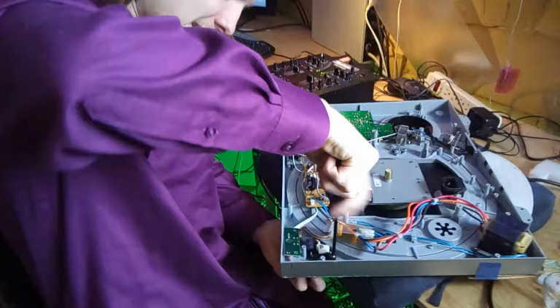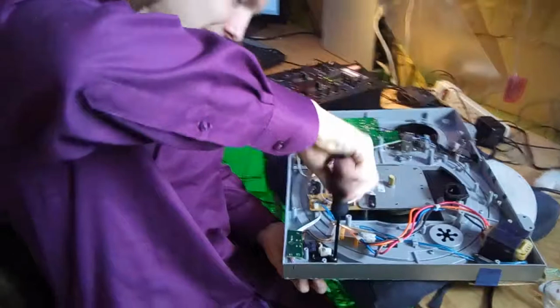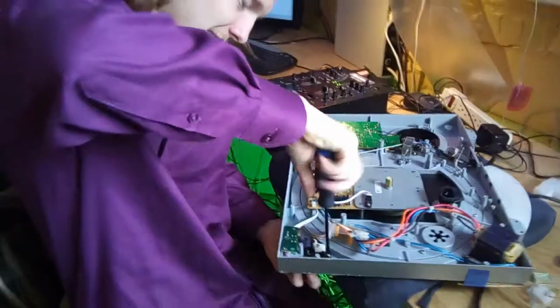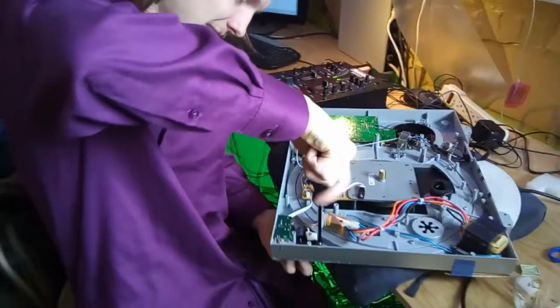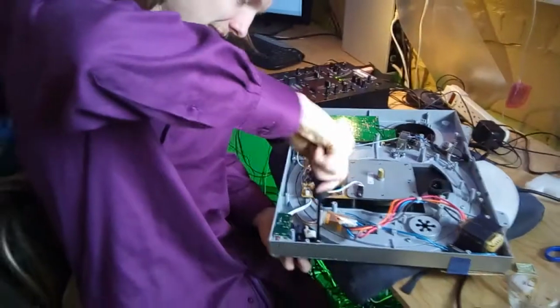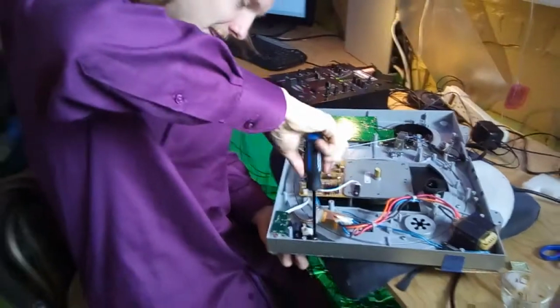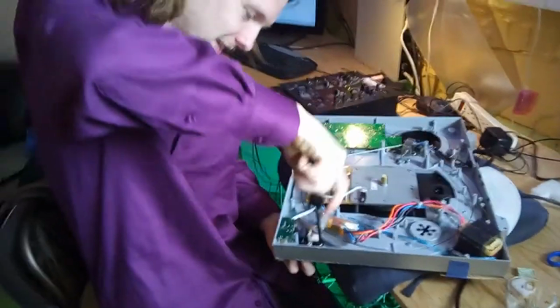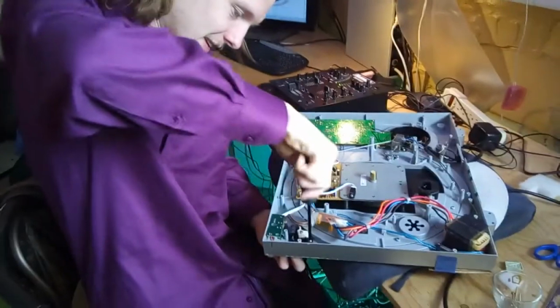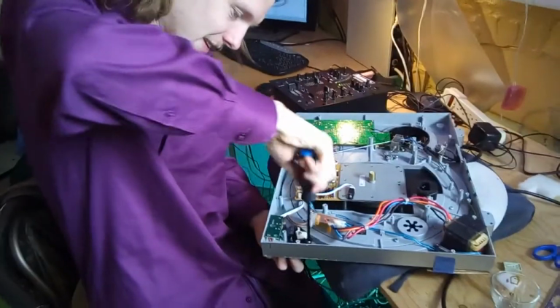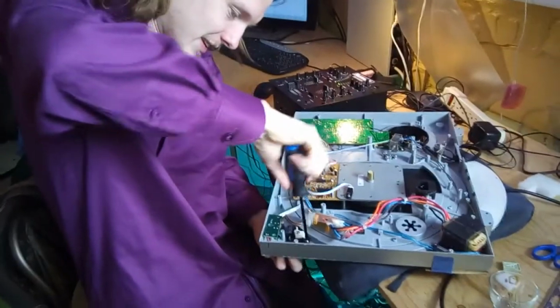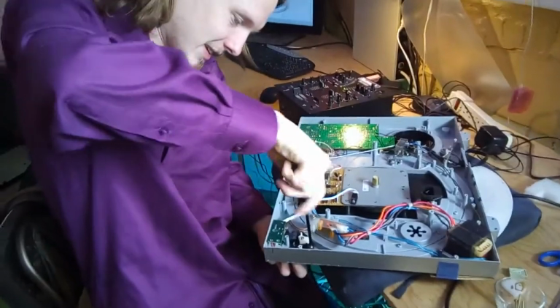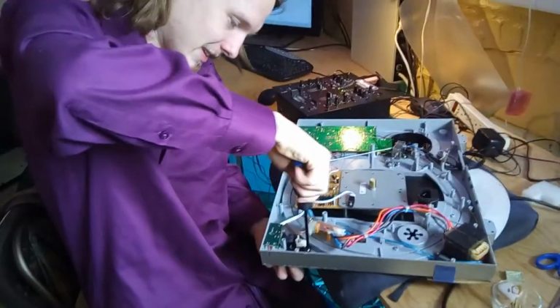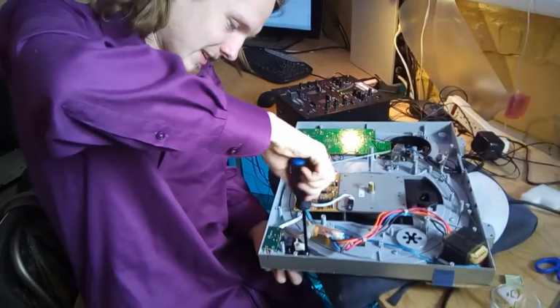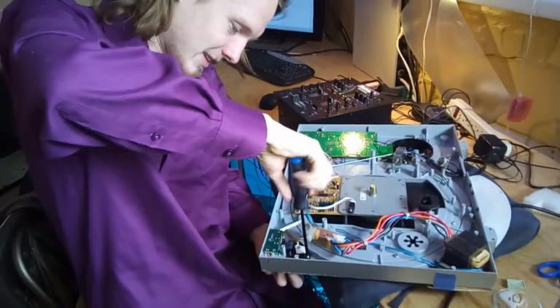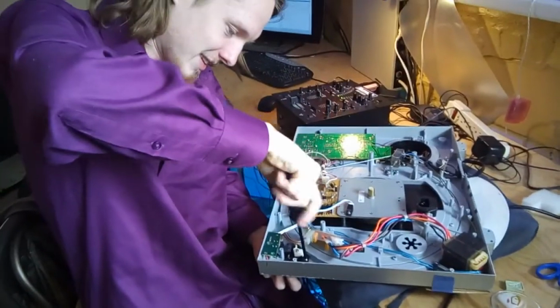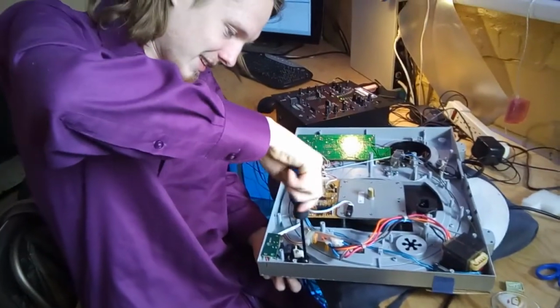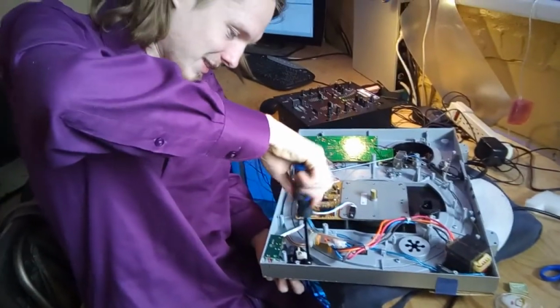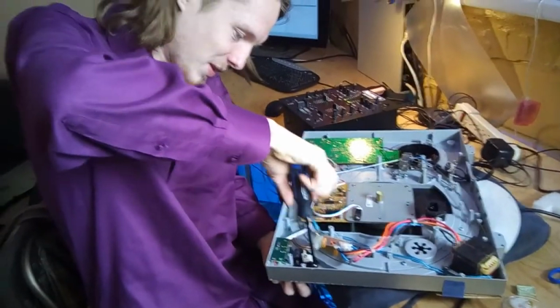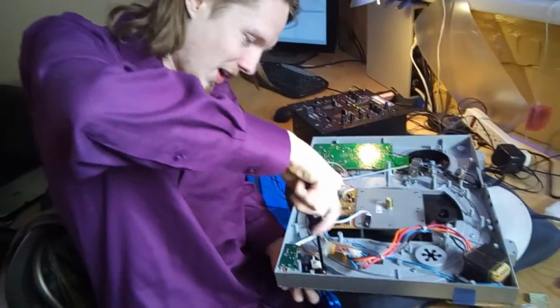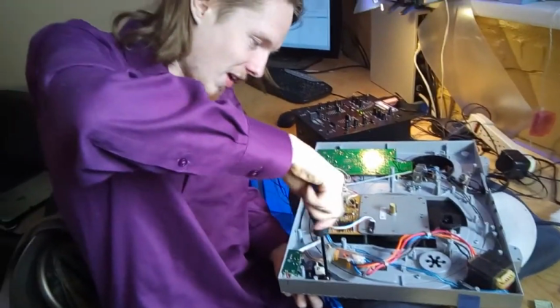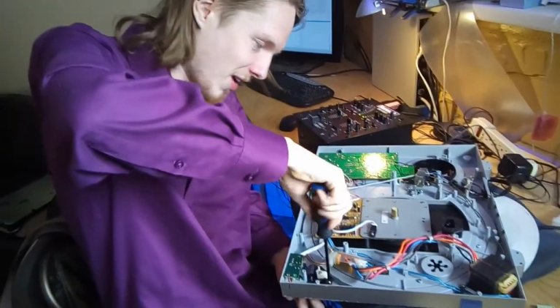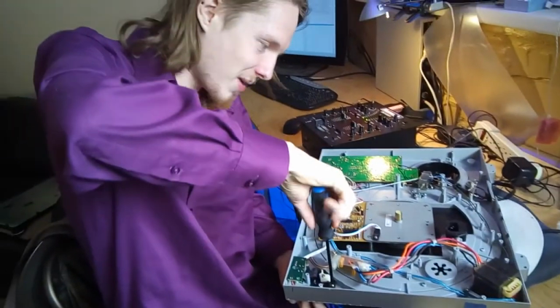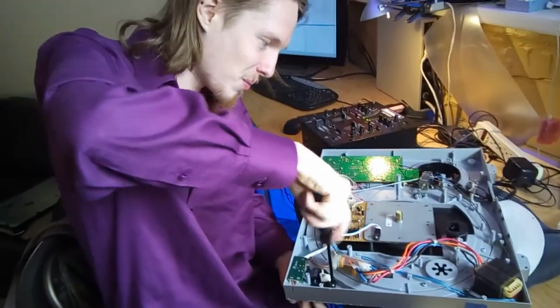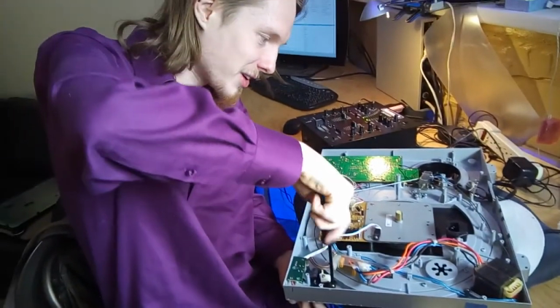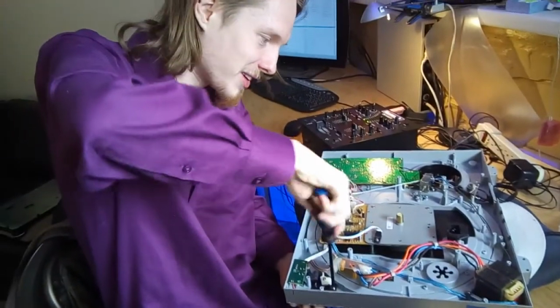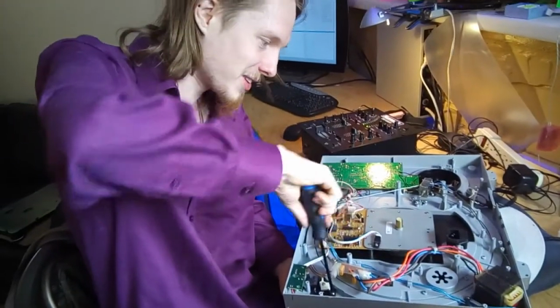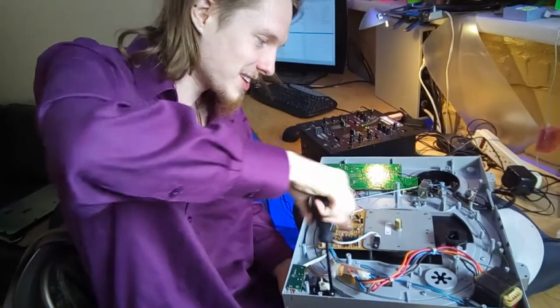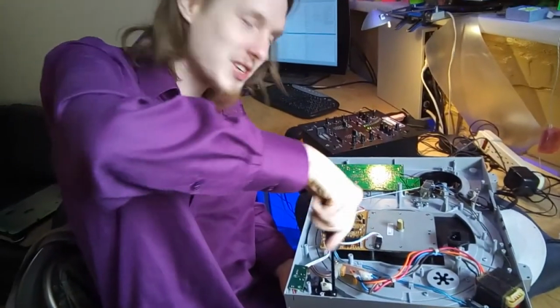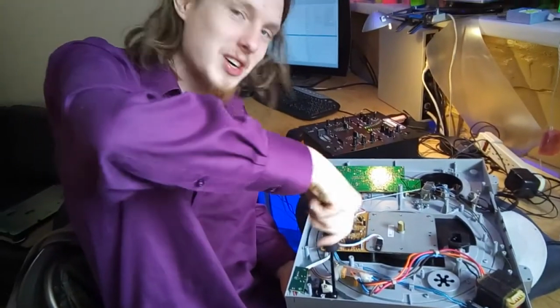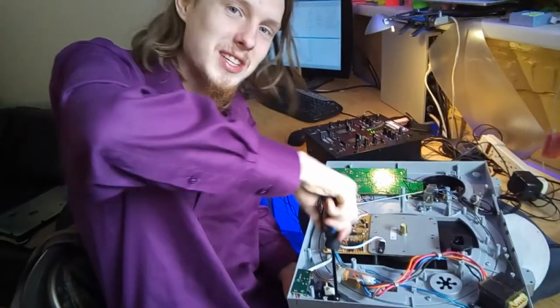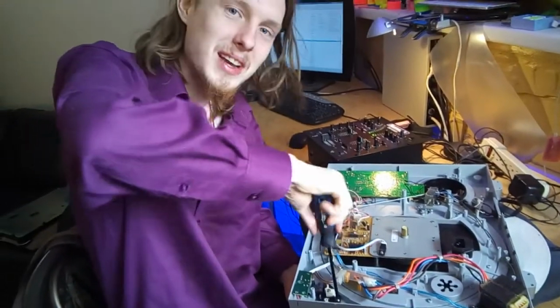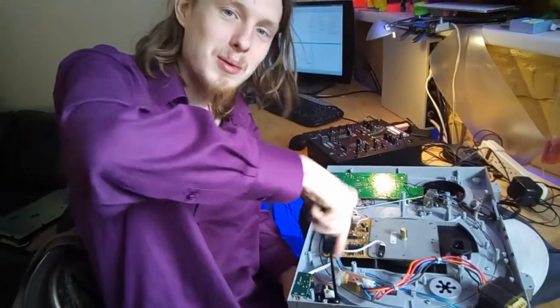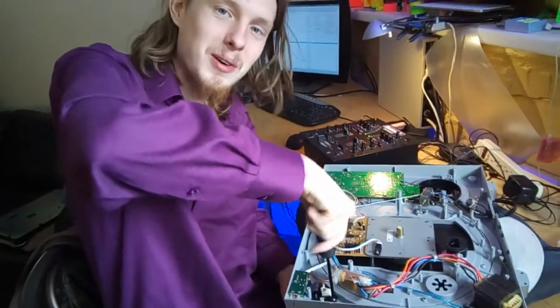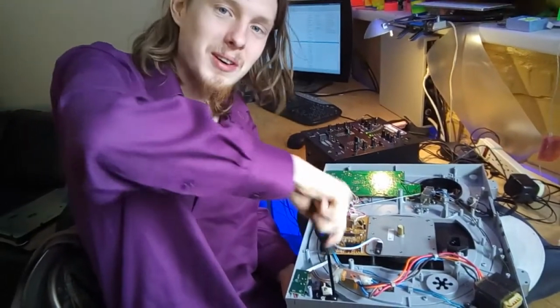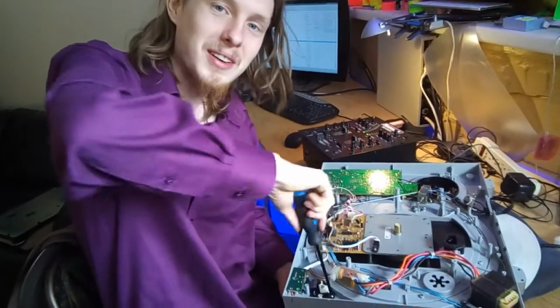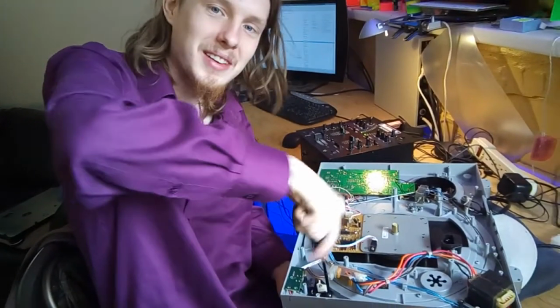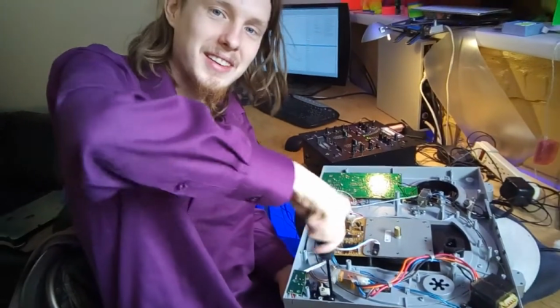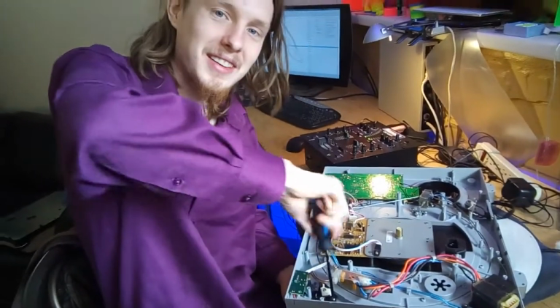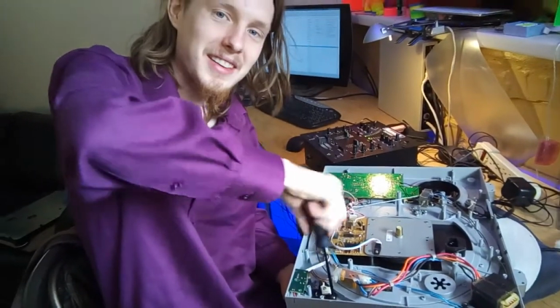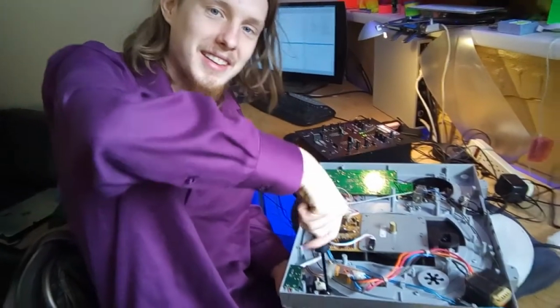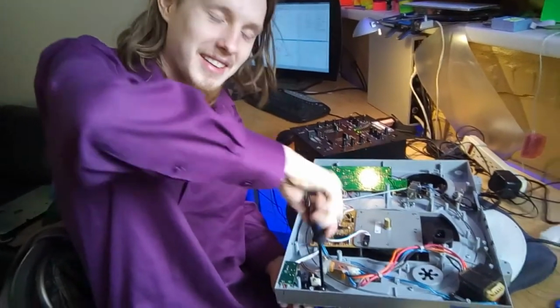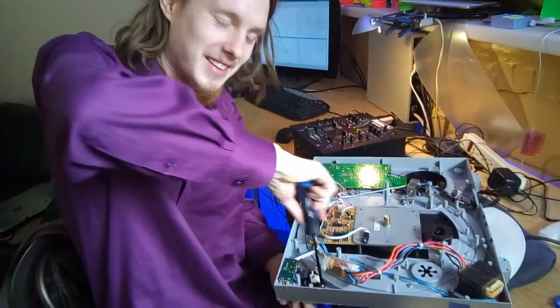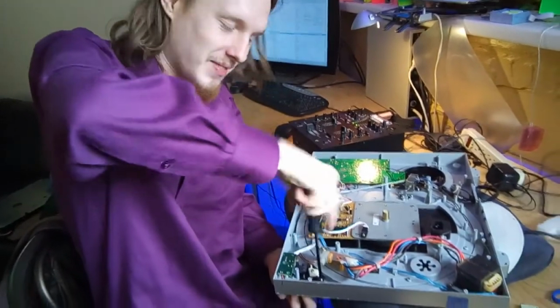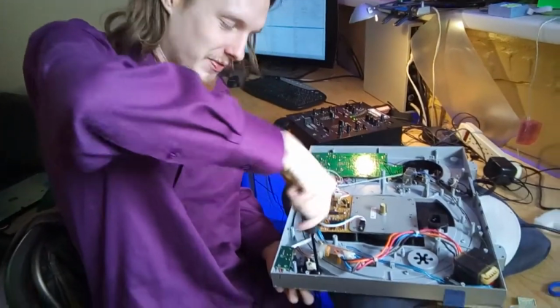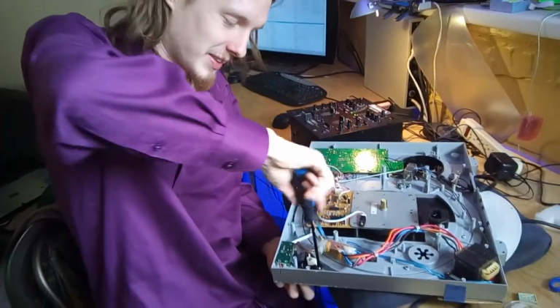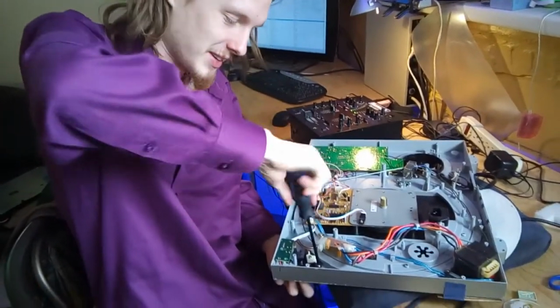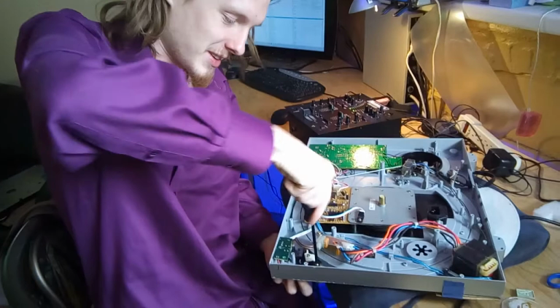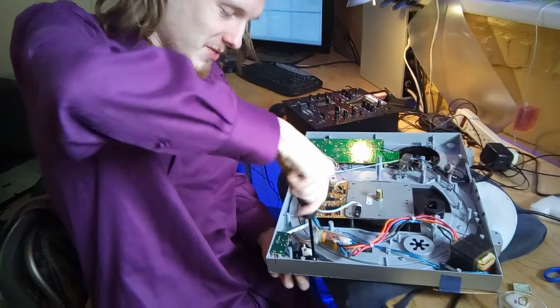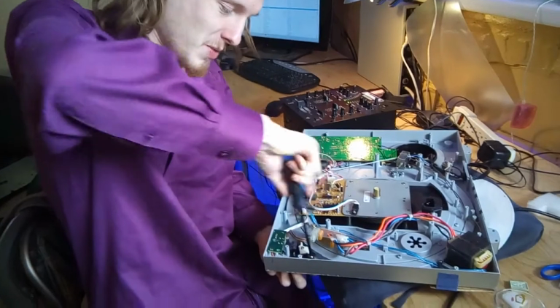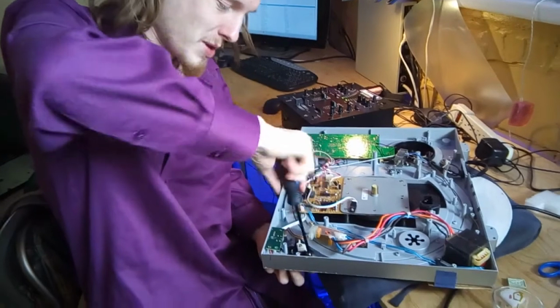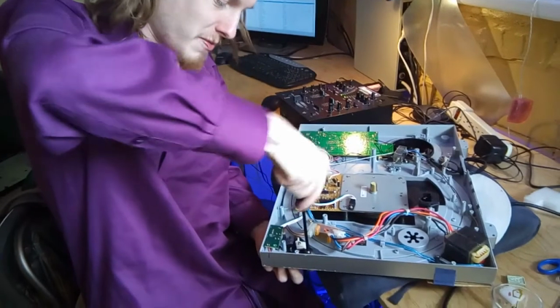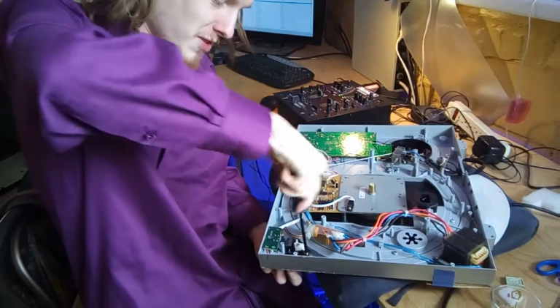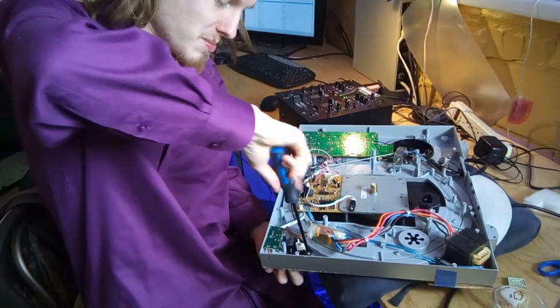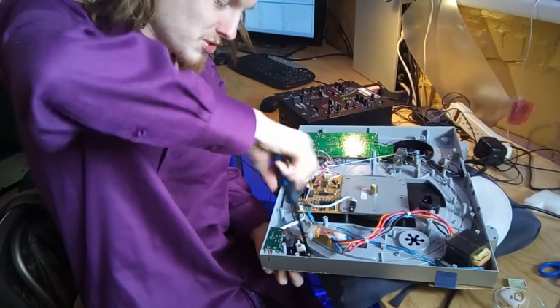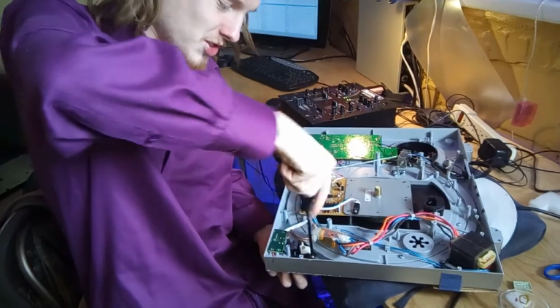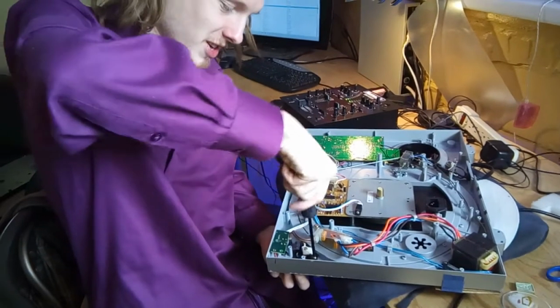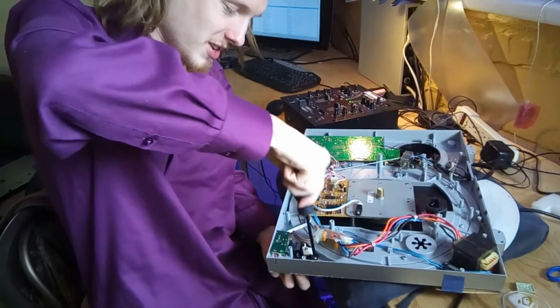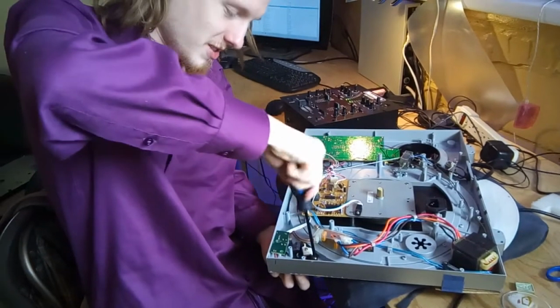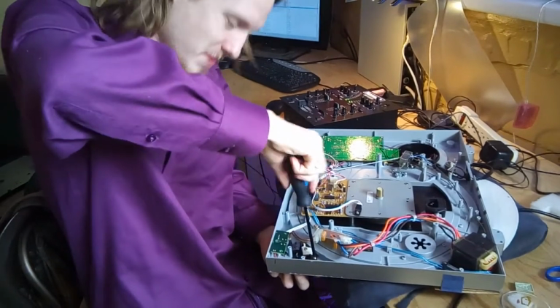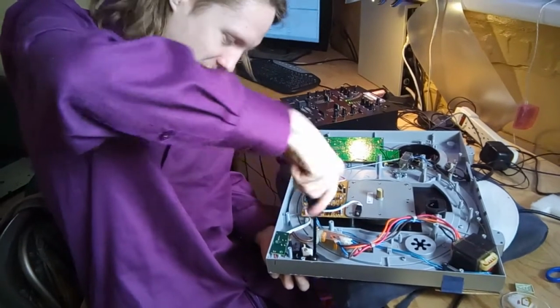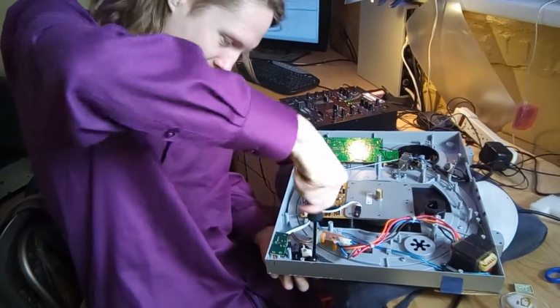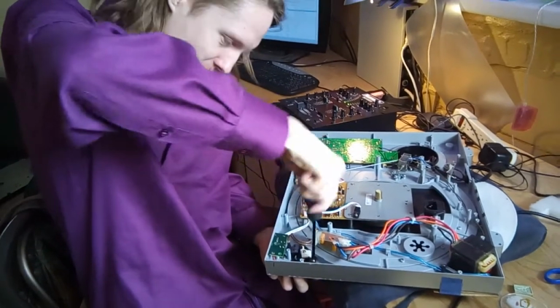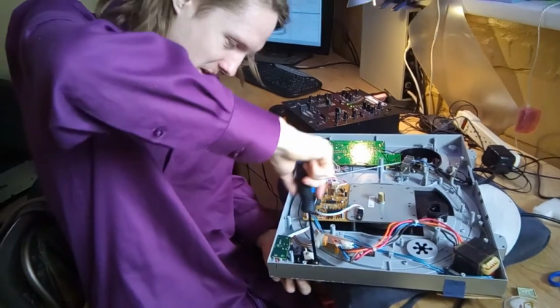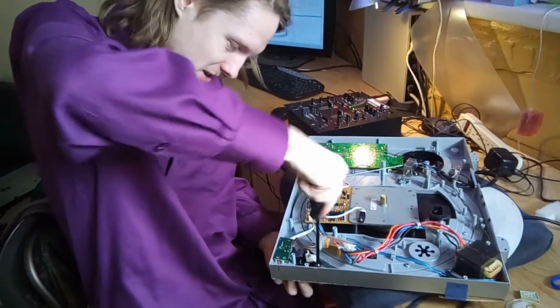So what are you working on here? I'm working on a turntable — refurbishing it and making it better.